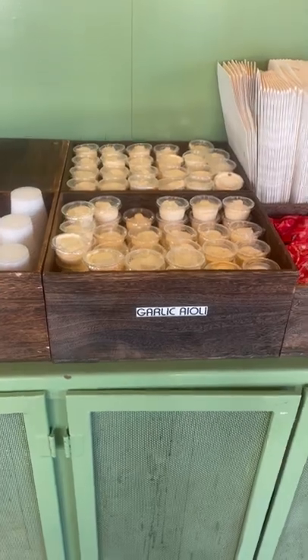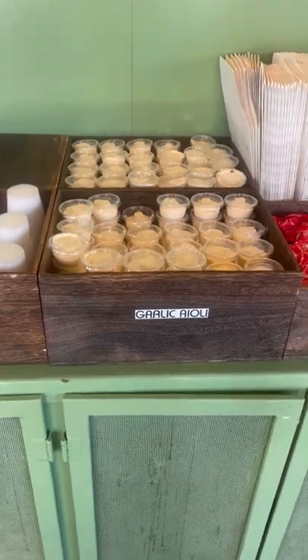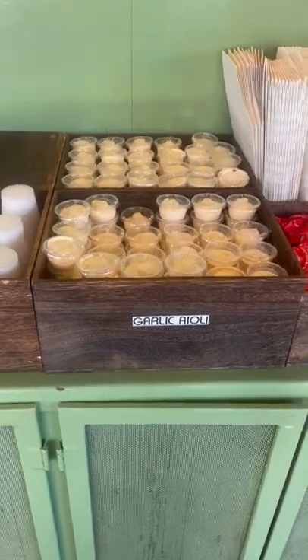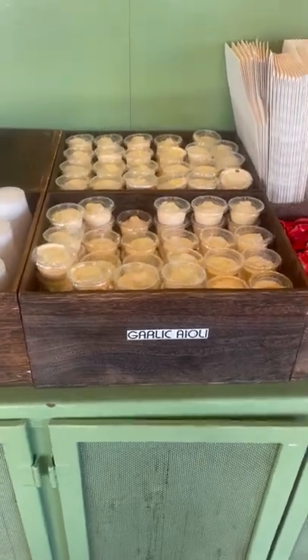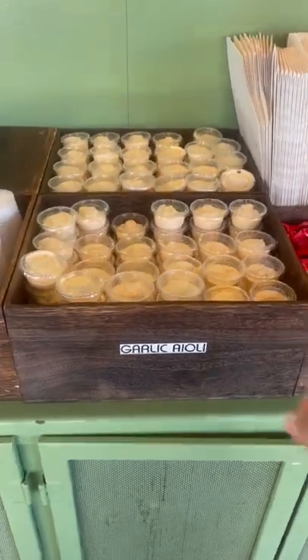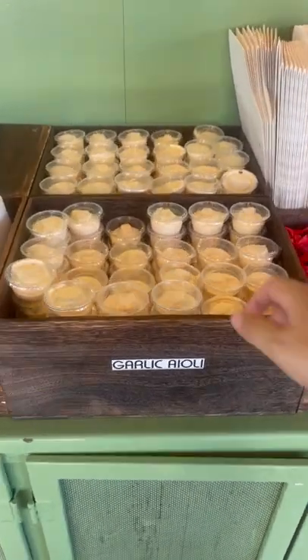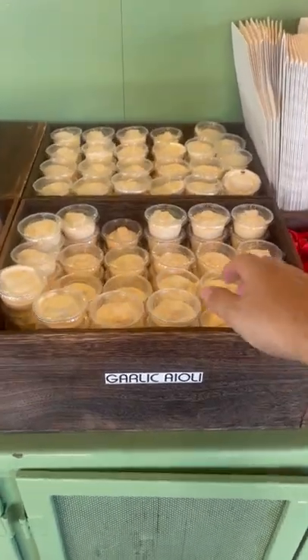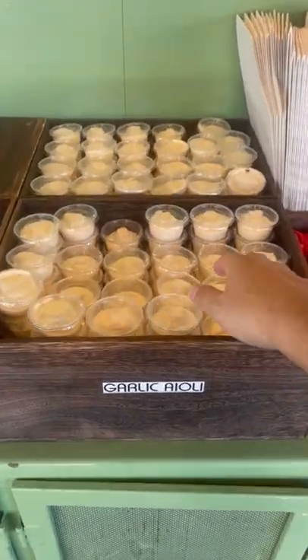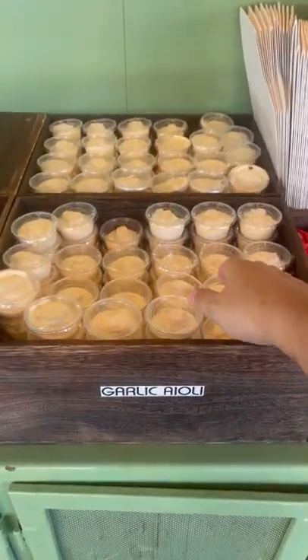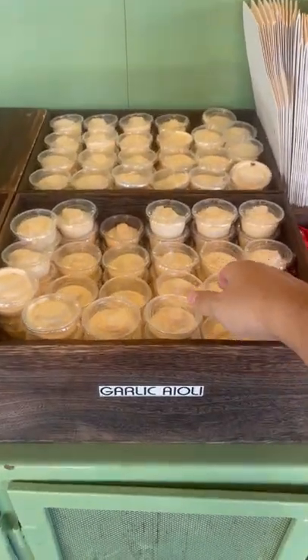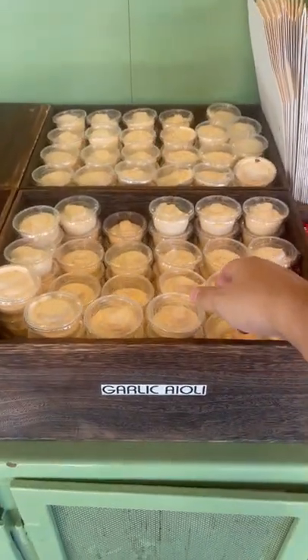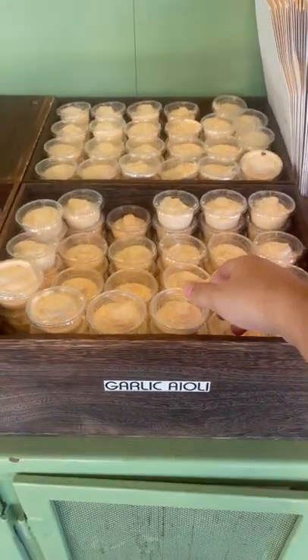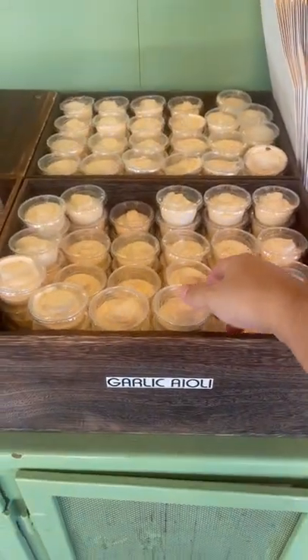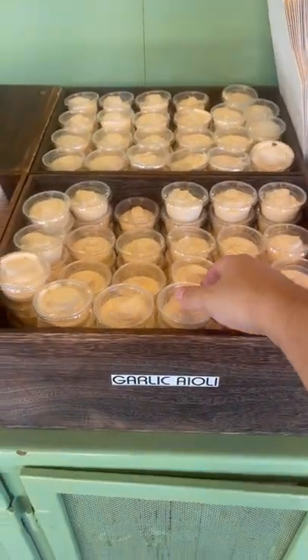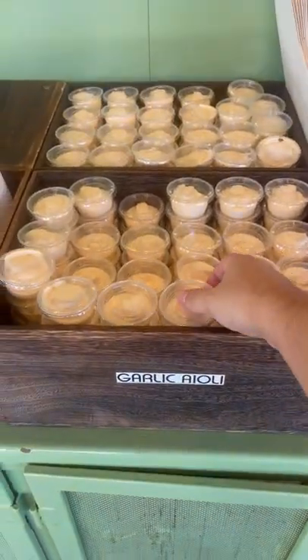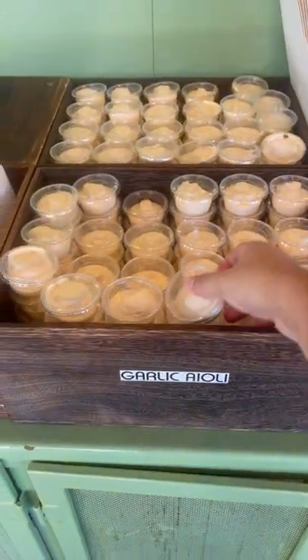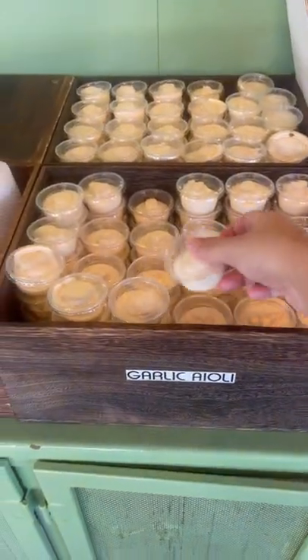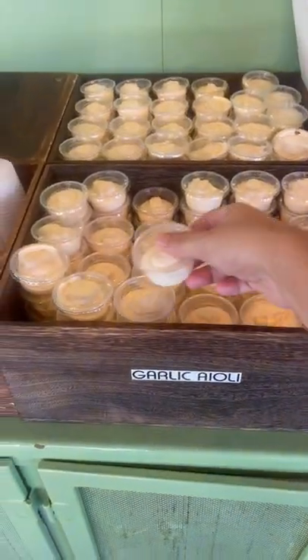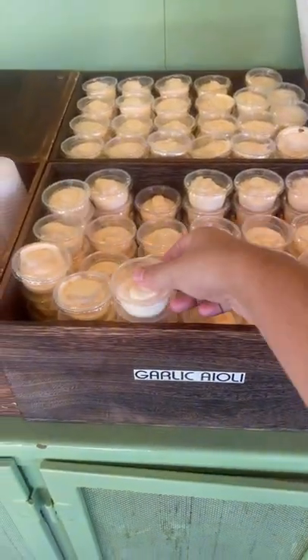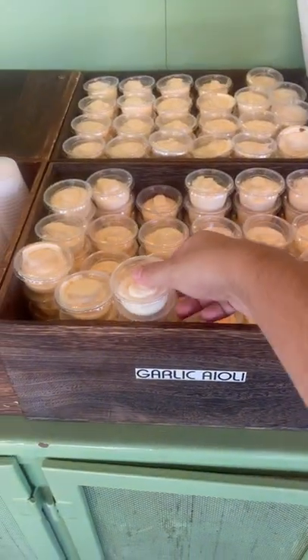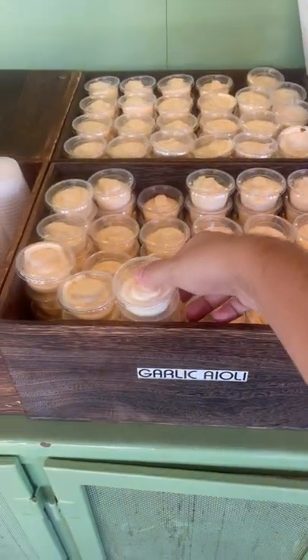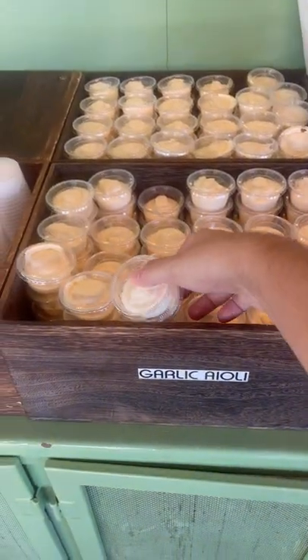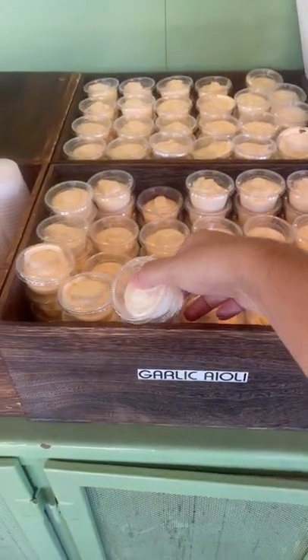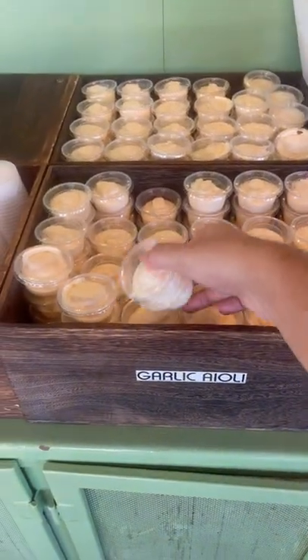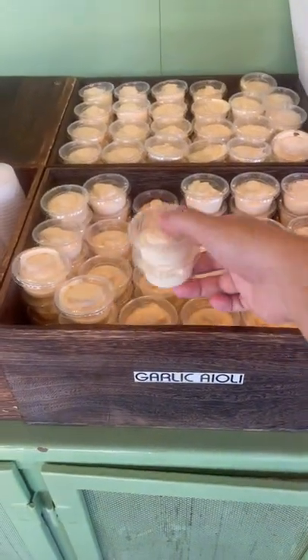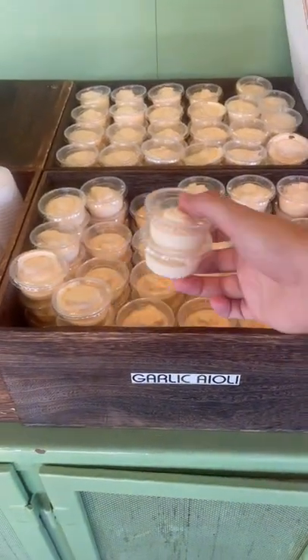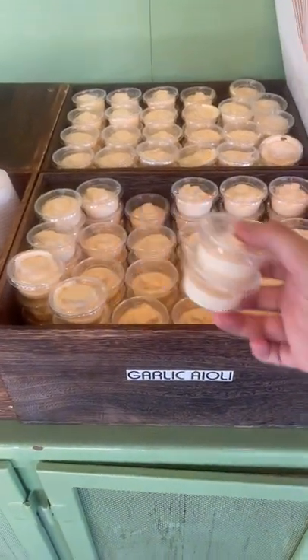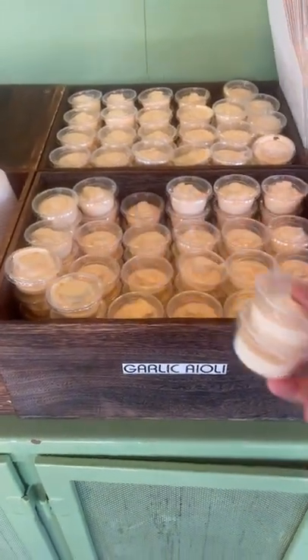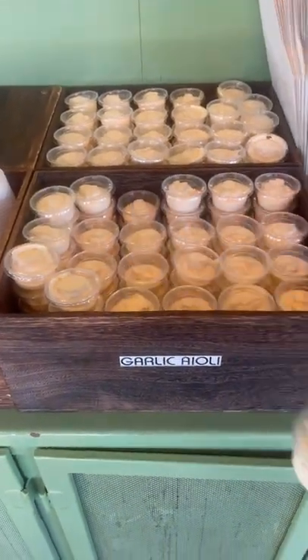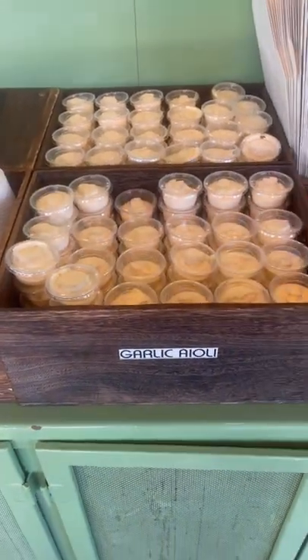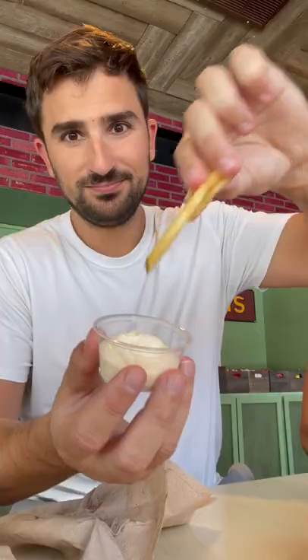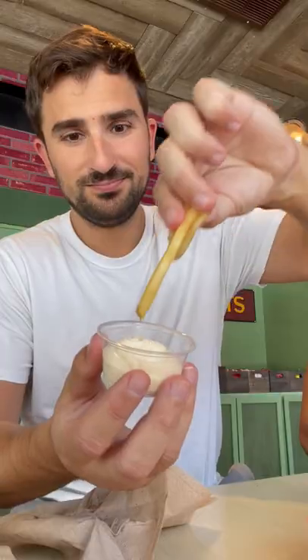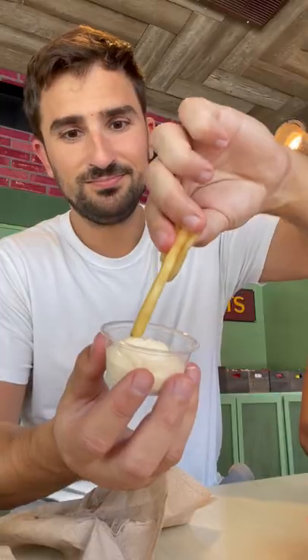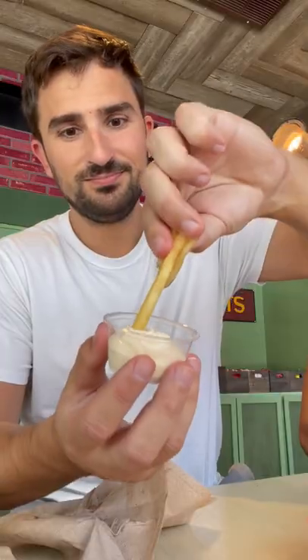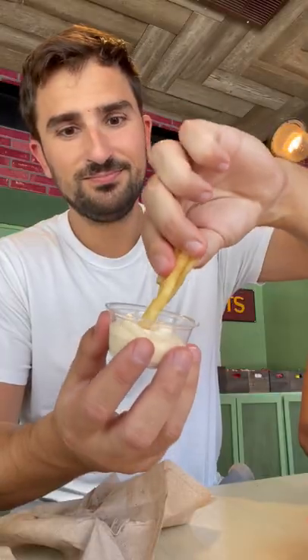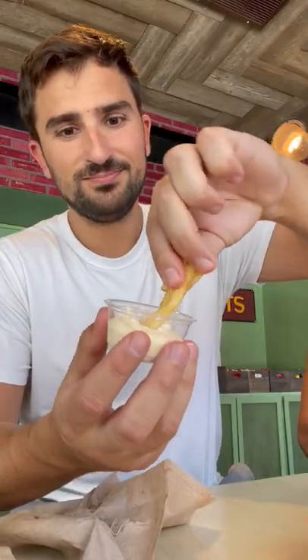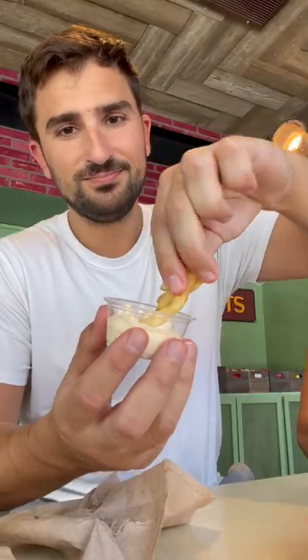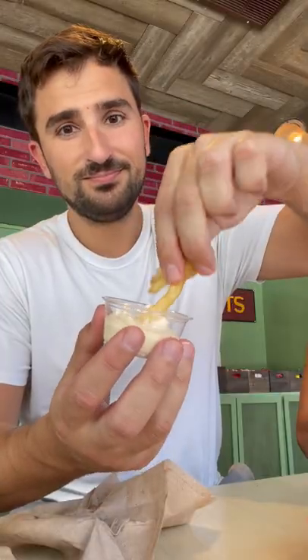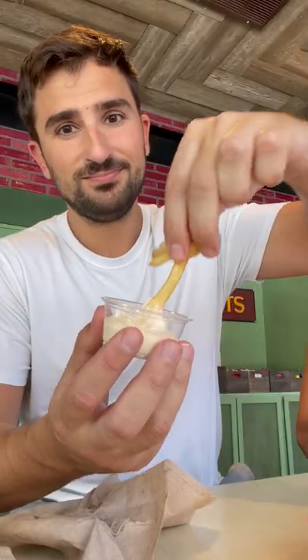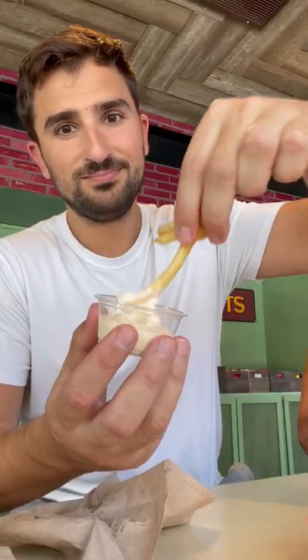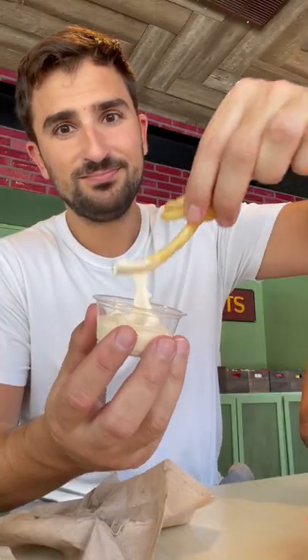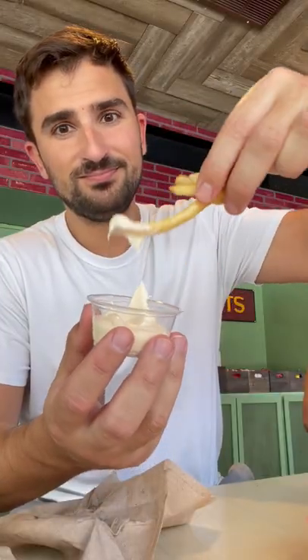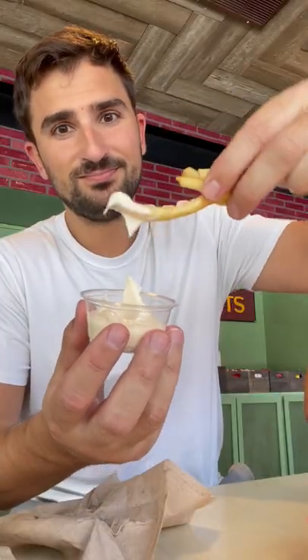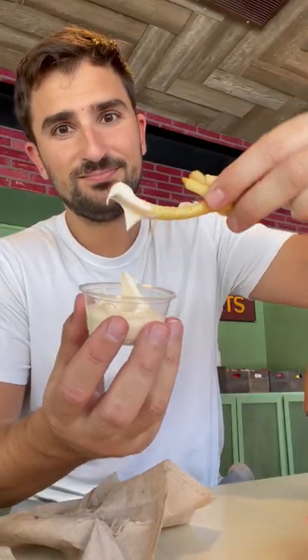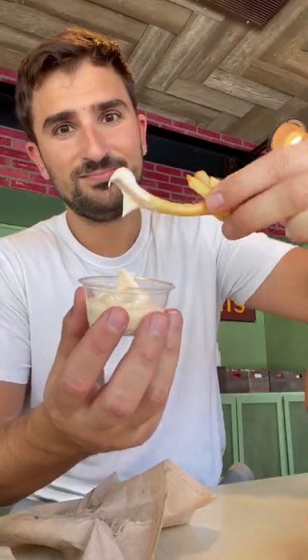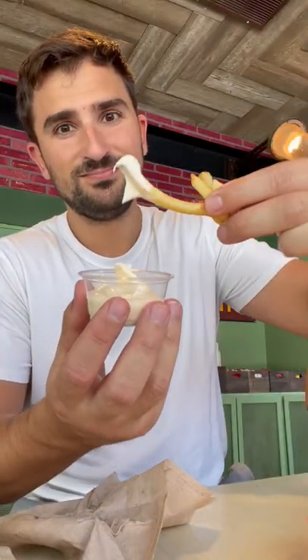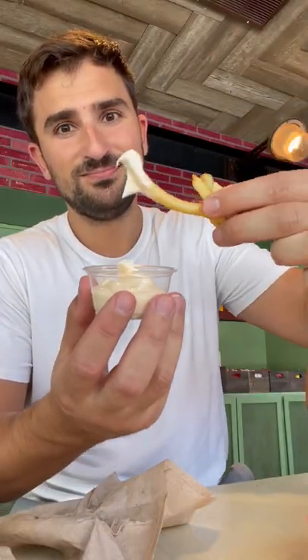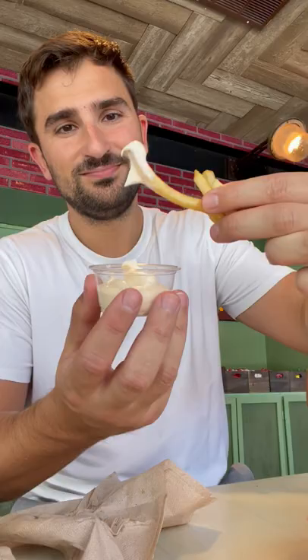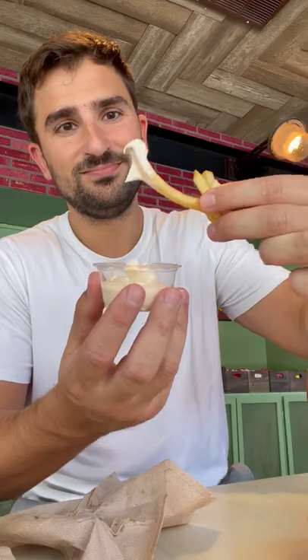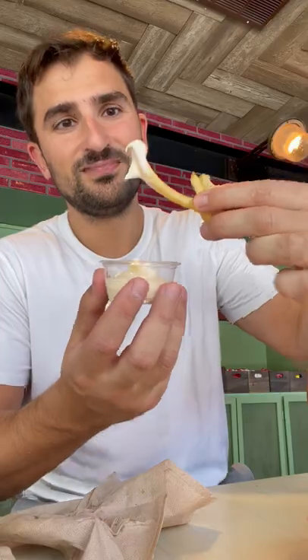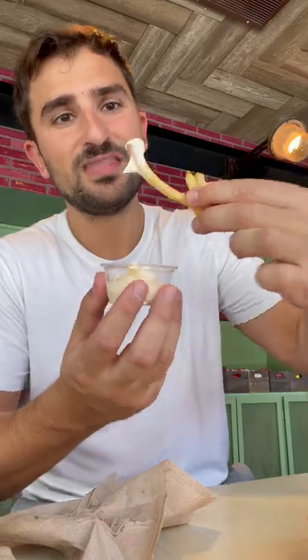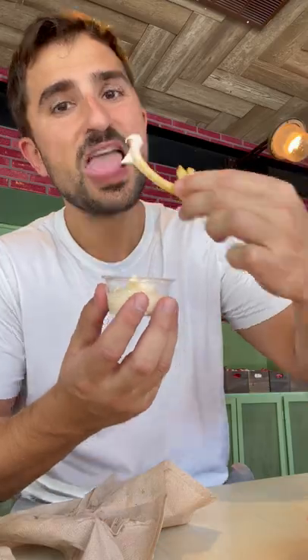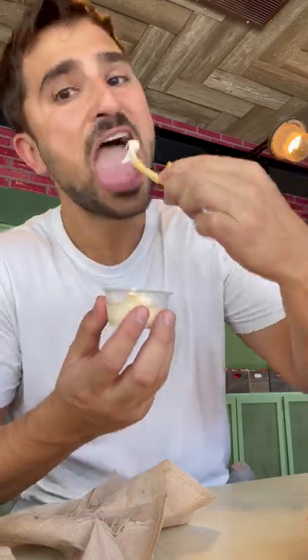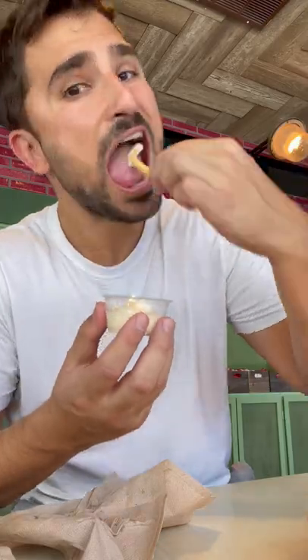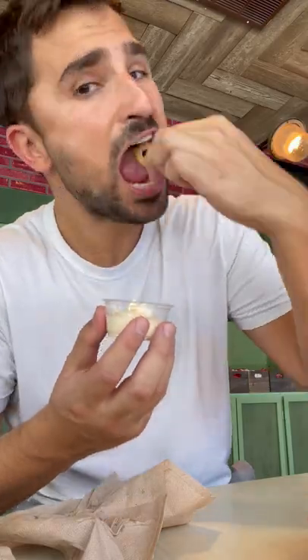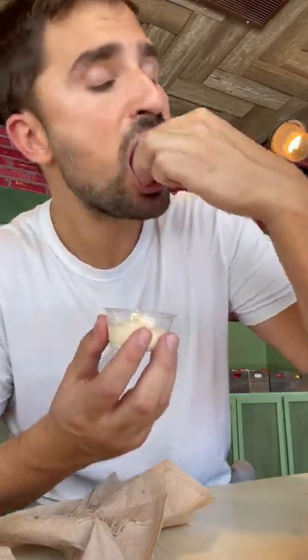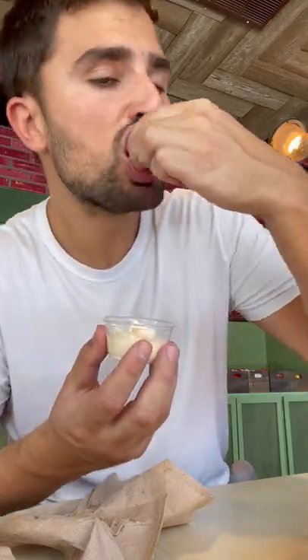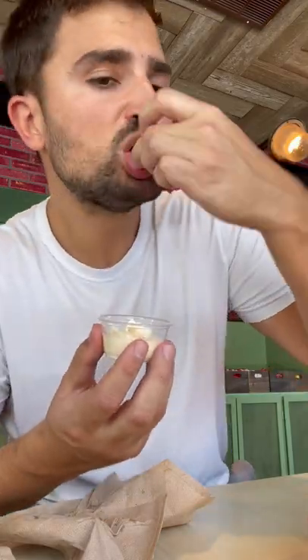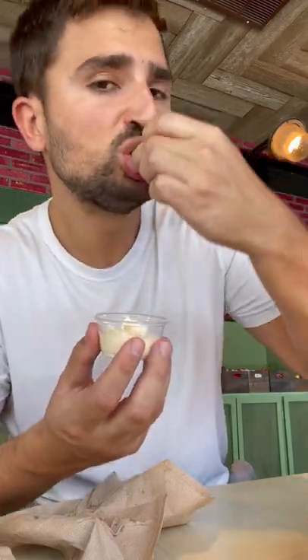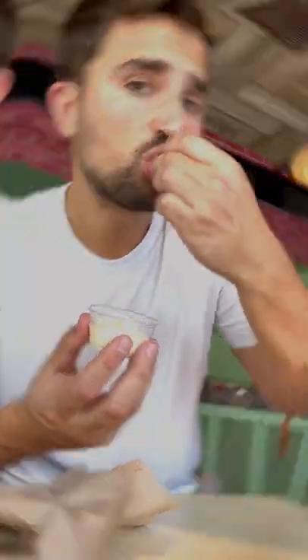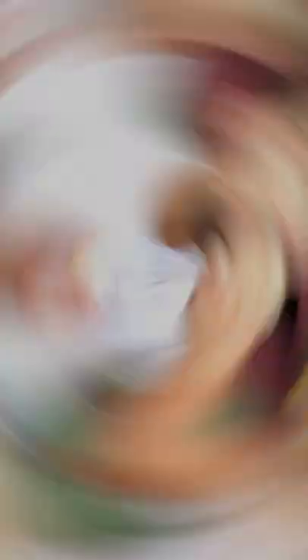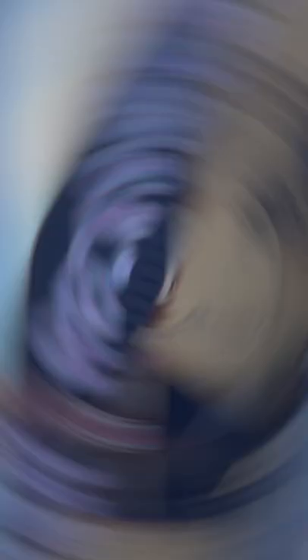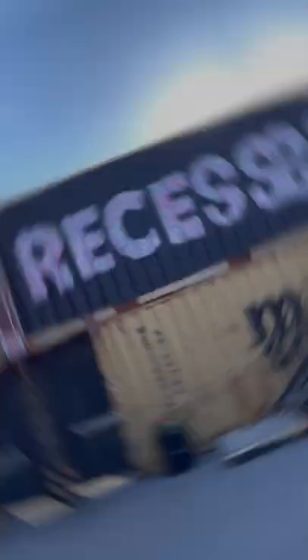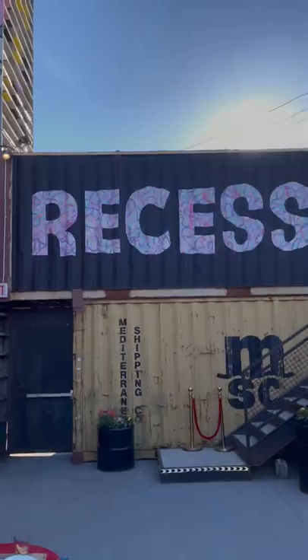Also, I love how they just have unlimited garlic aioli that you can take for free. It goes perfectly with their McDonald's-style crispy French fries.